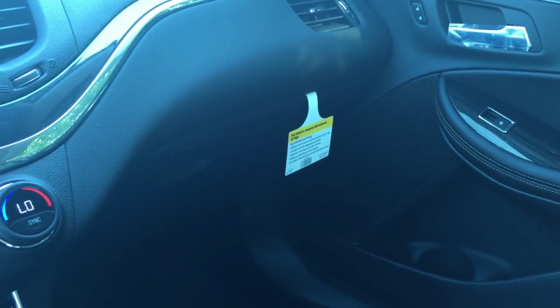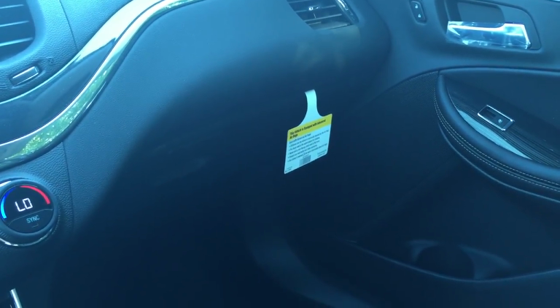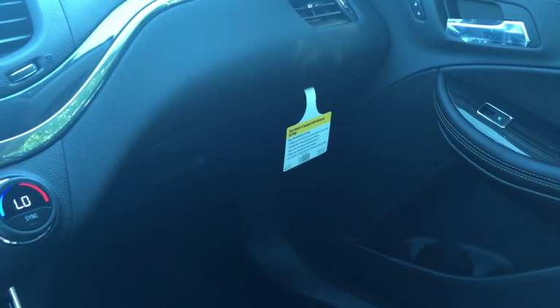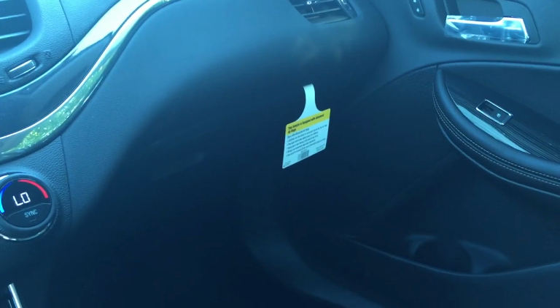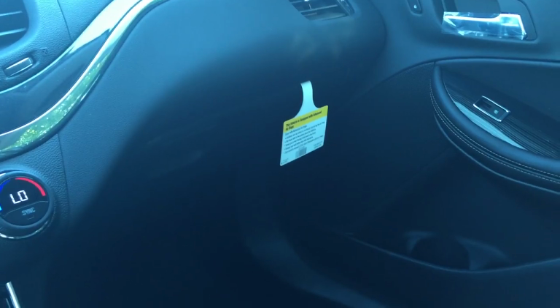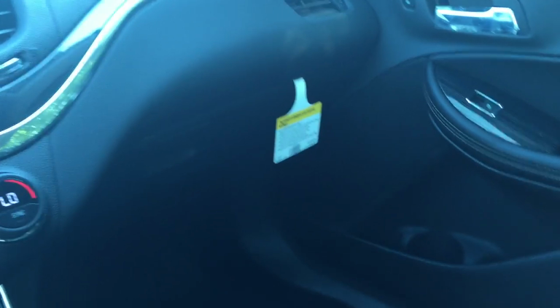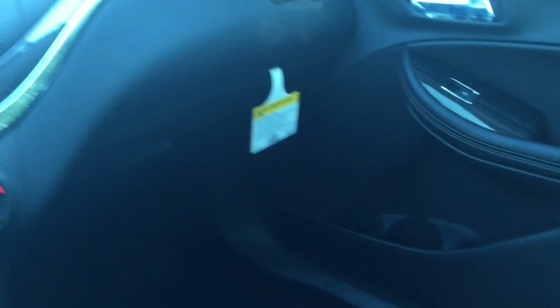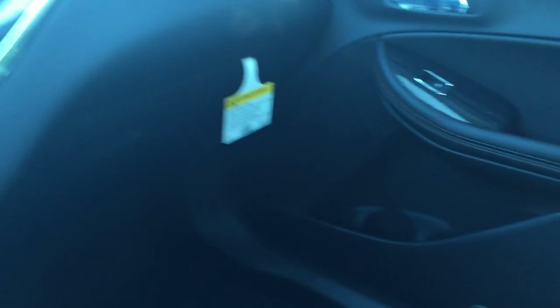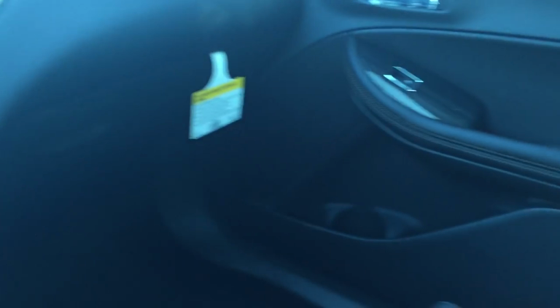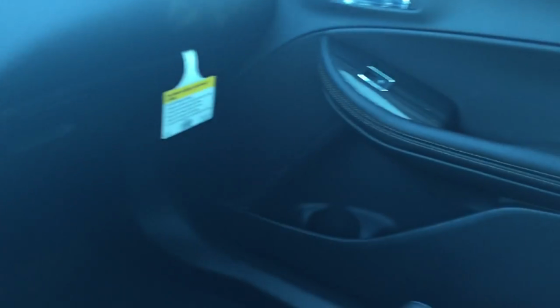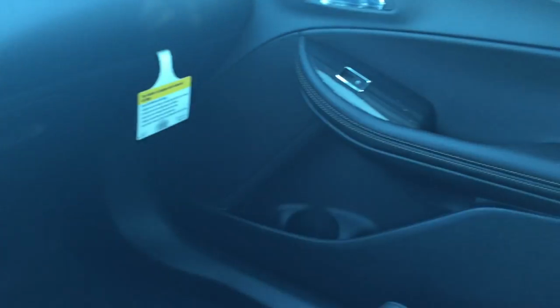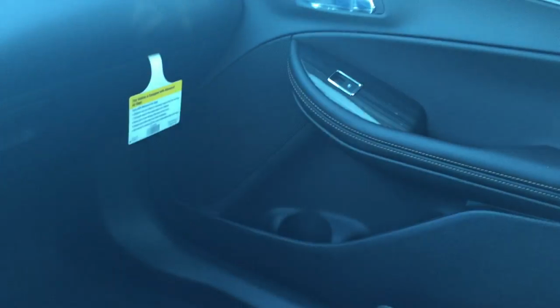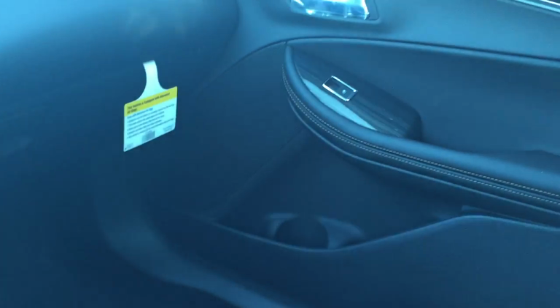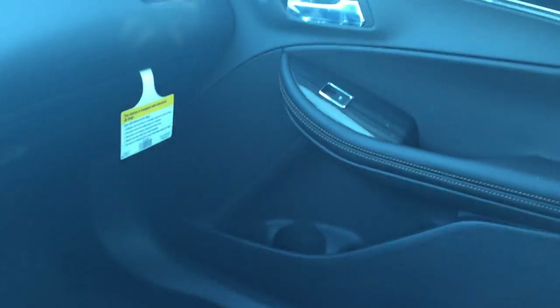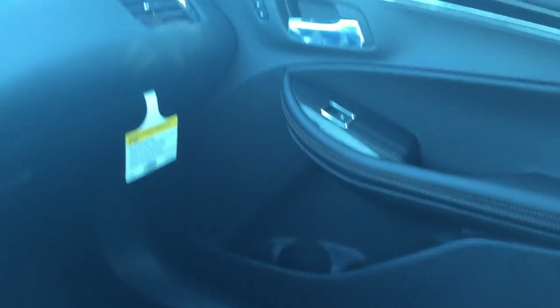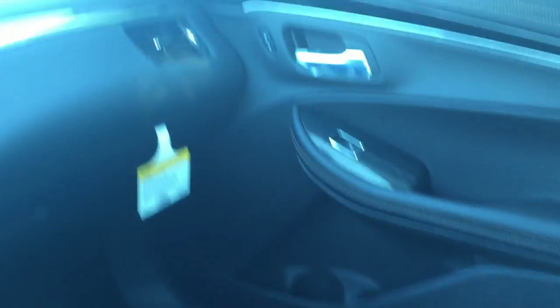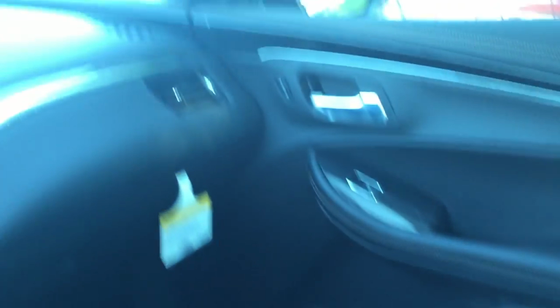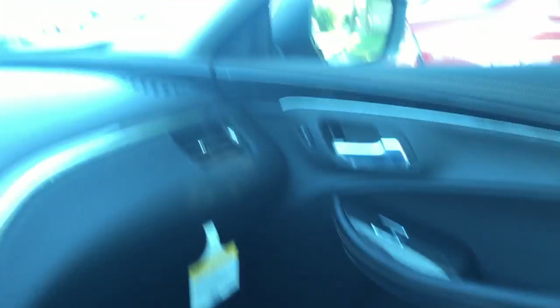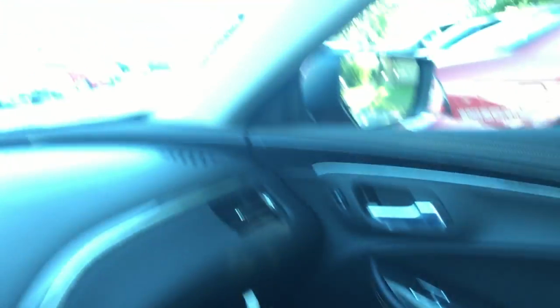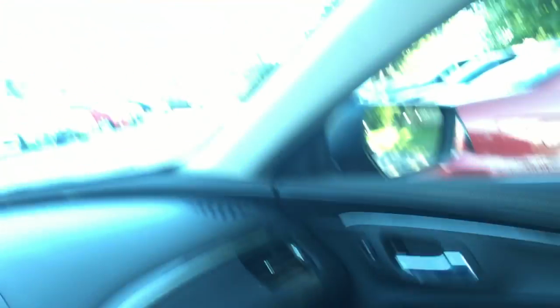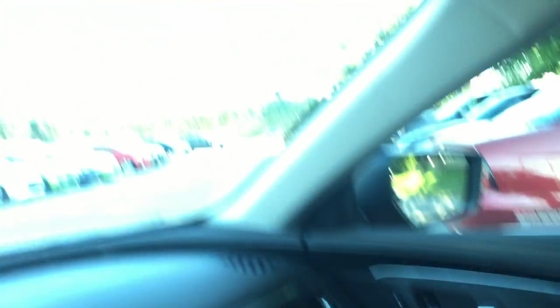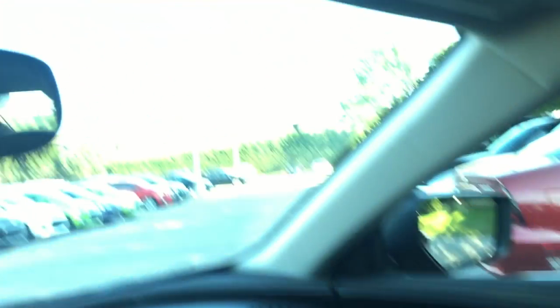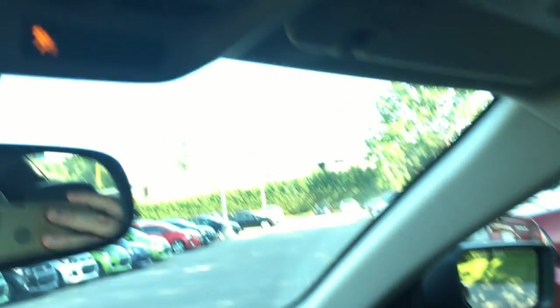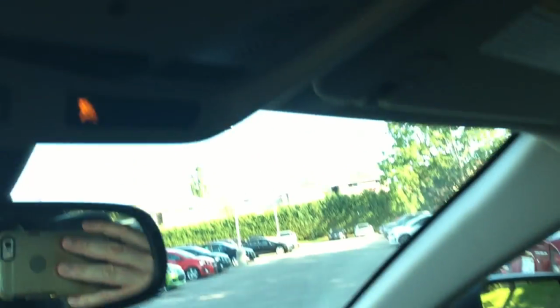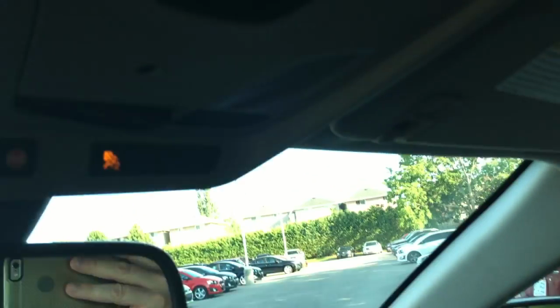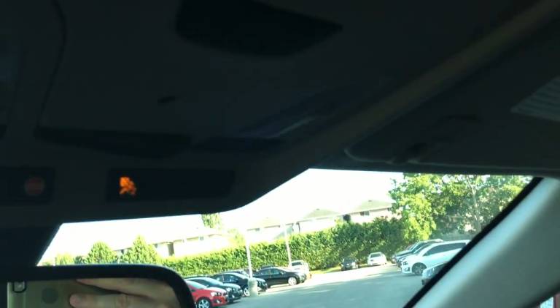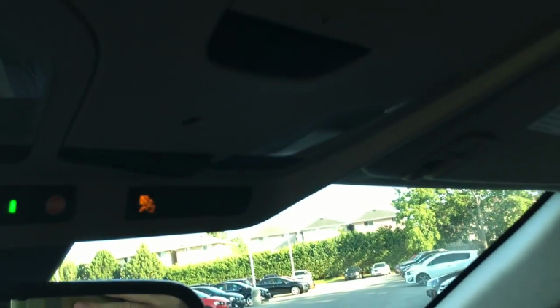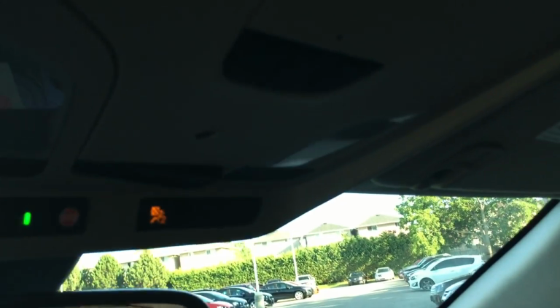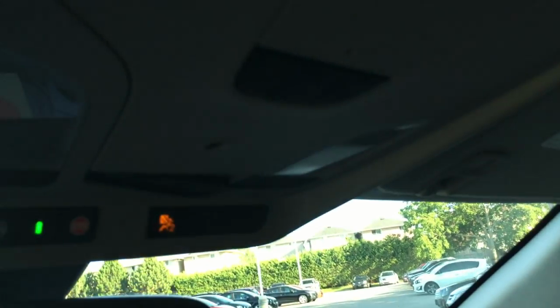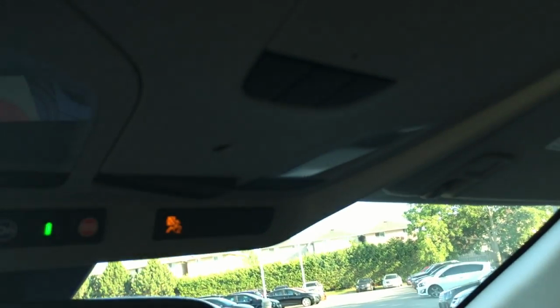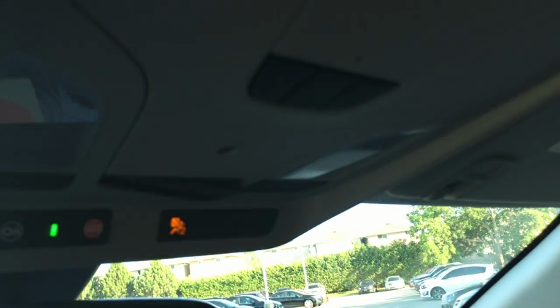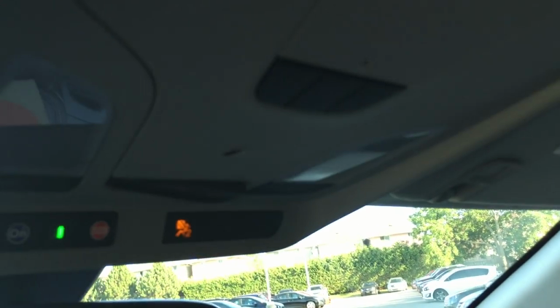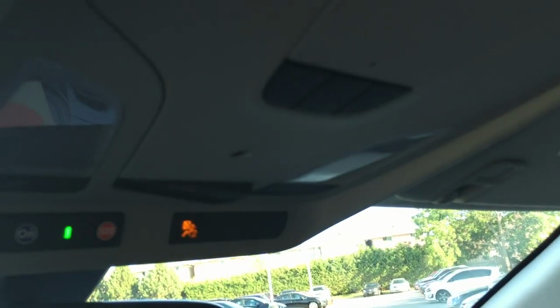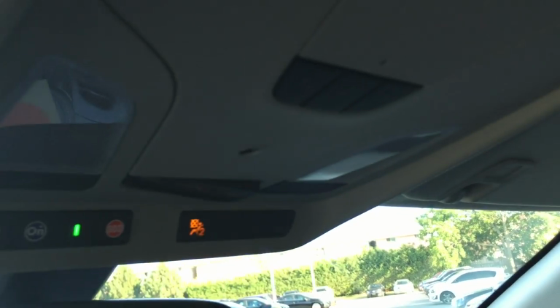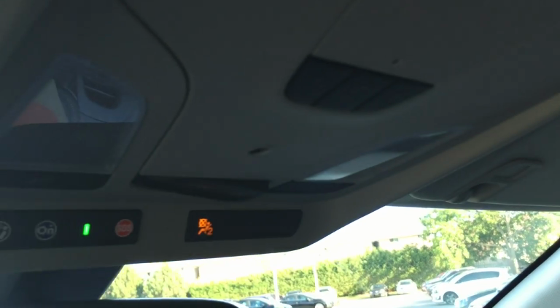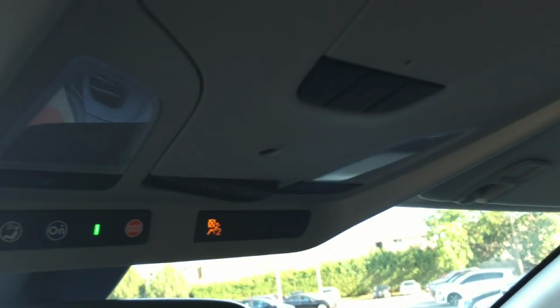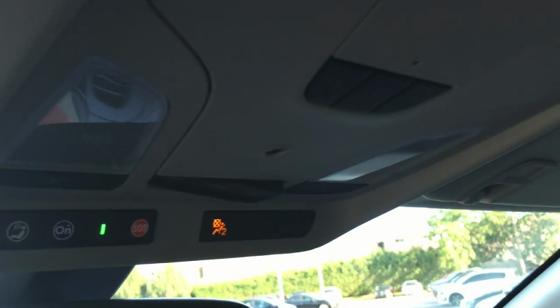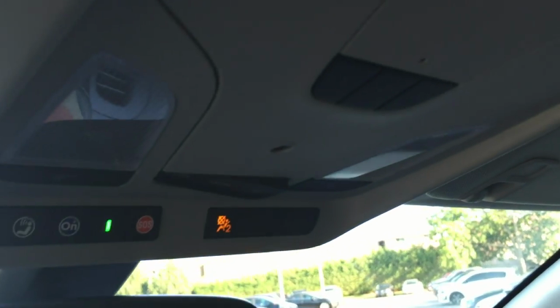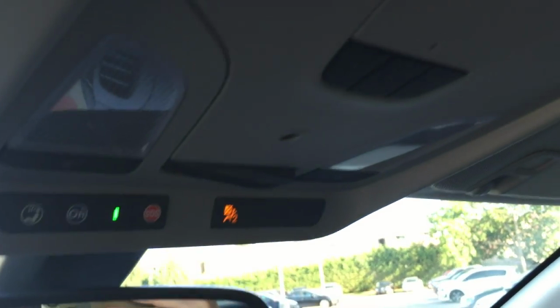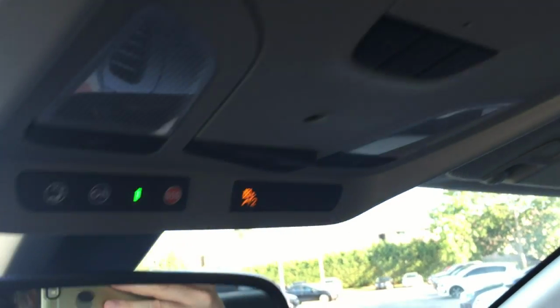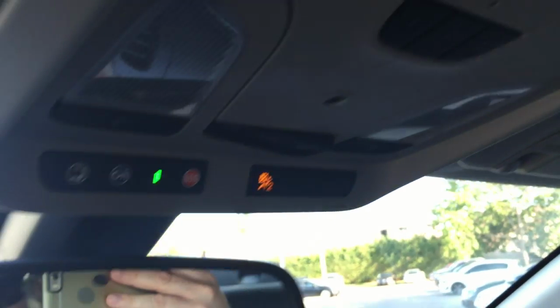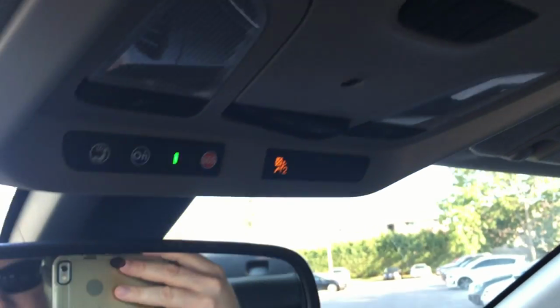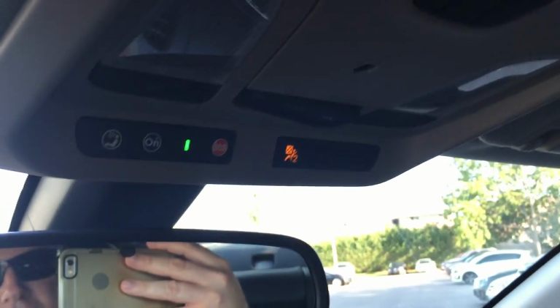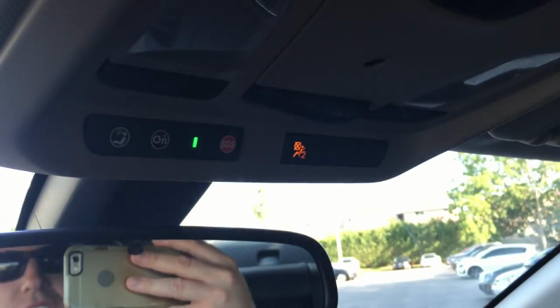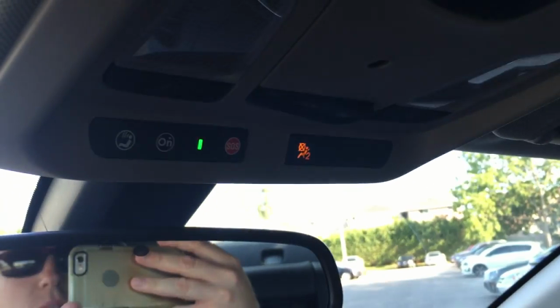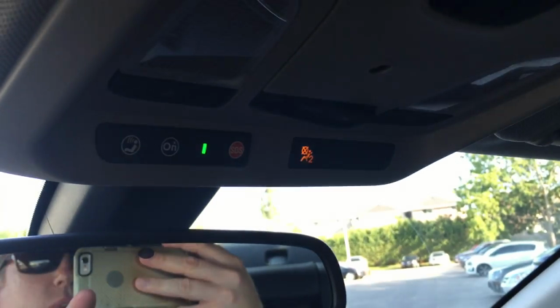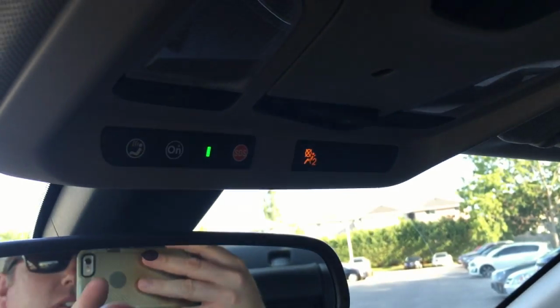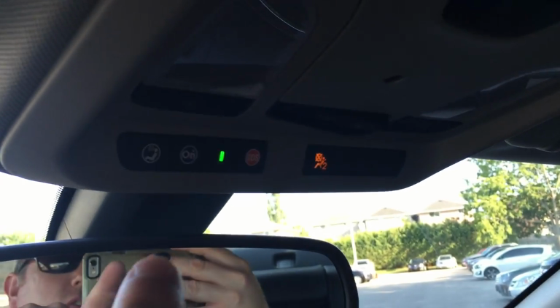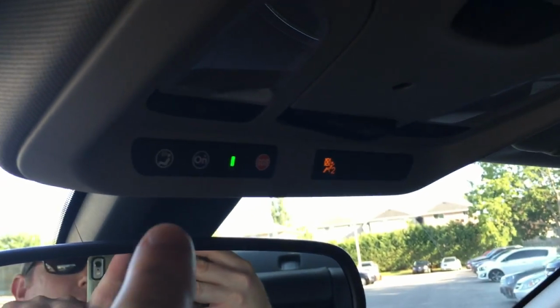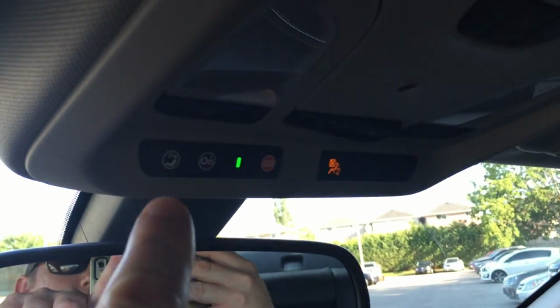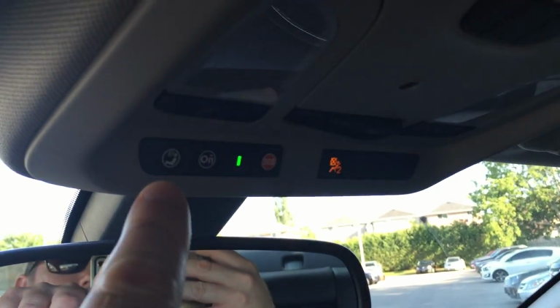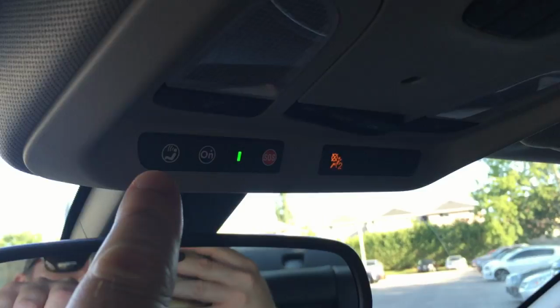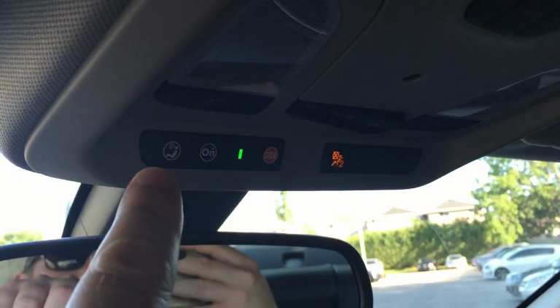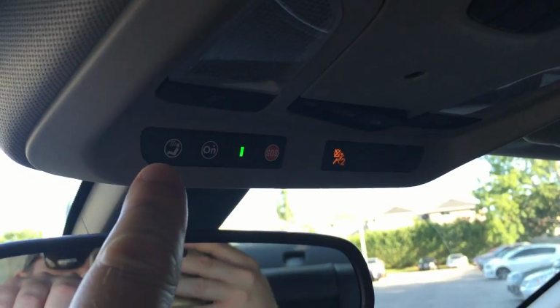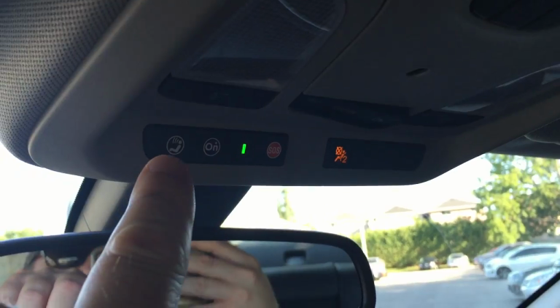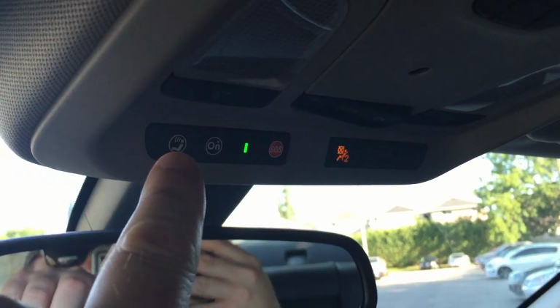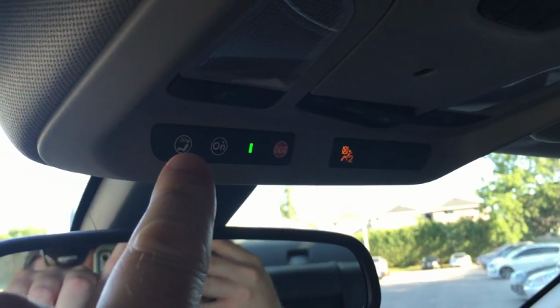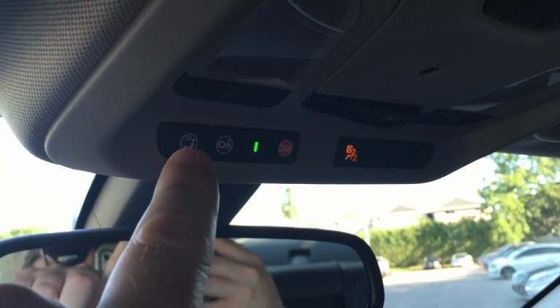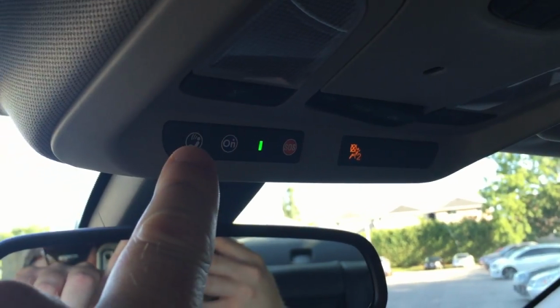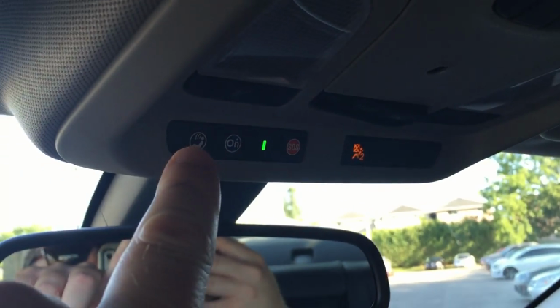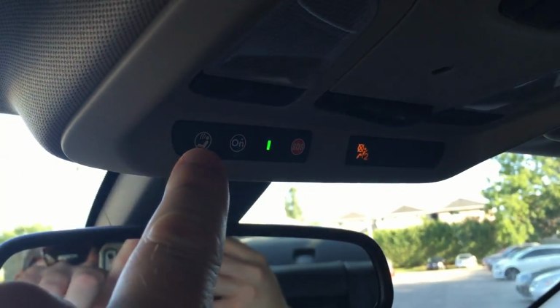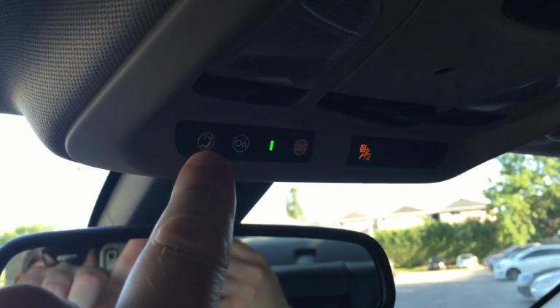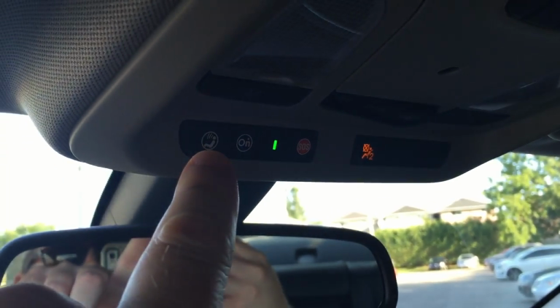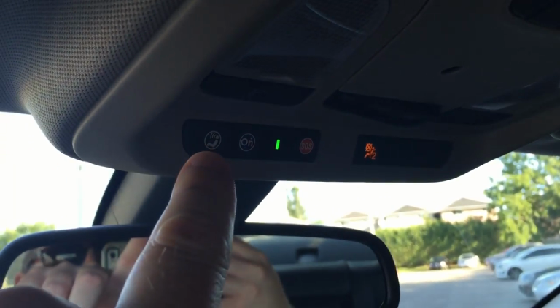Storage in the glove box and passenger side door. Up top you do have your garage door opener, overhead lighting, and OnStar buttons right there, right above the rear view mirror.